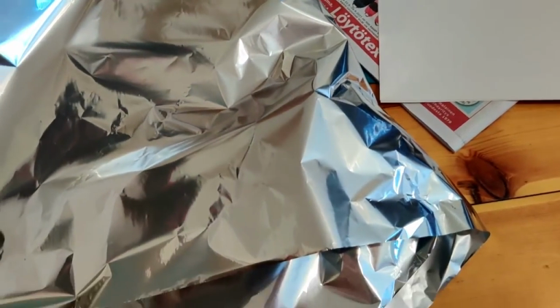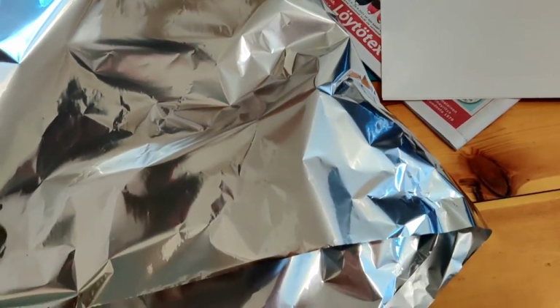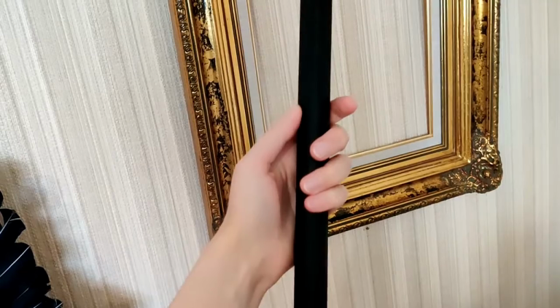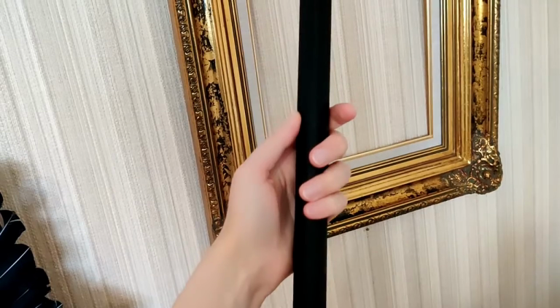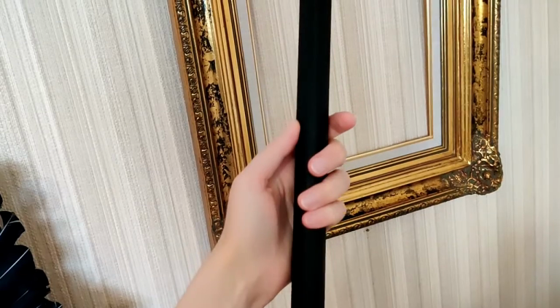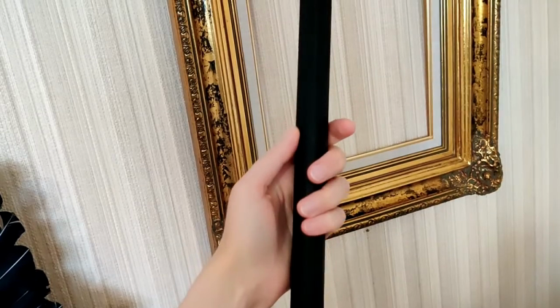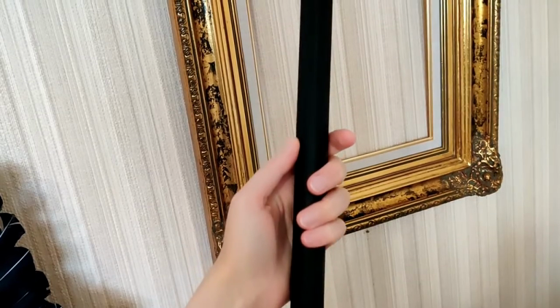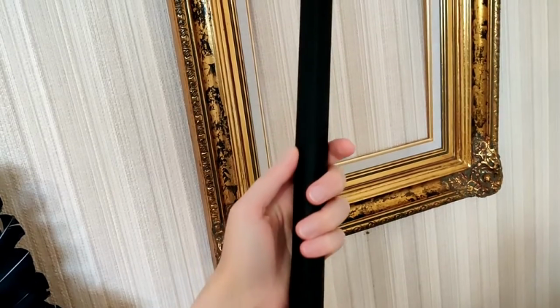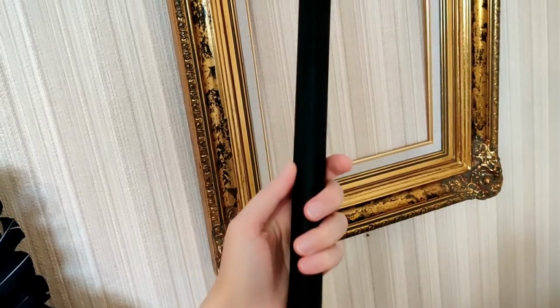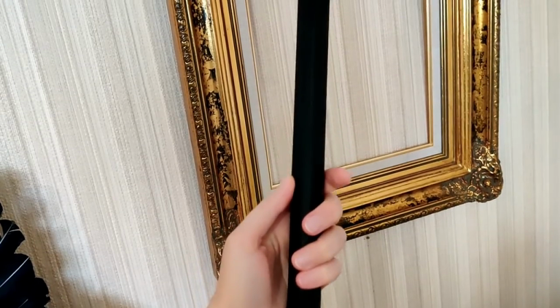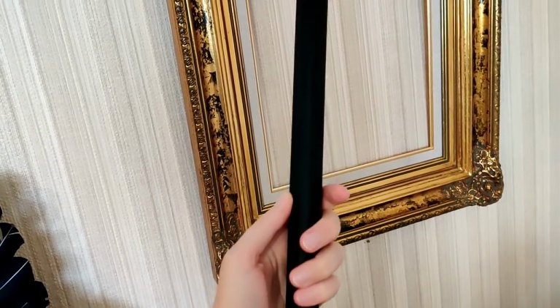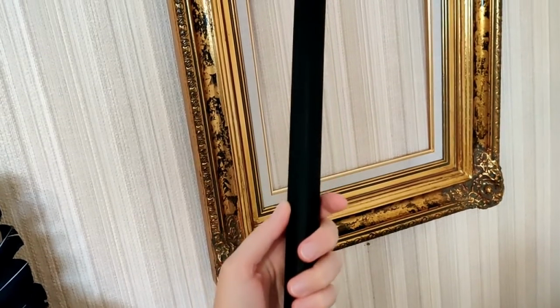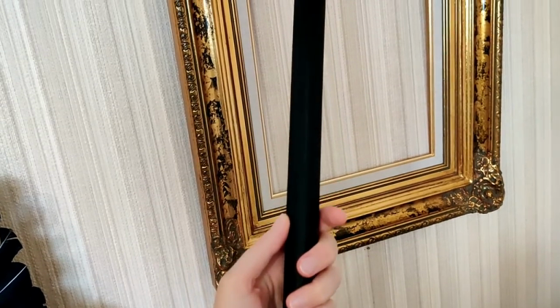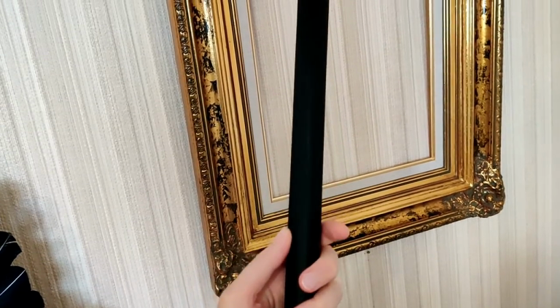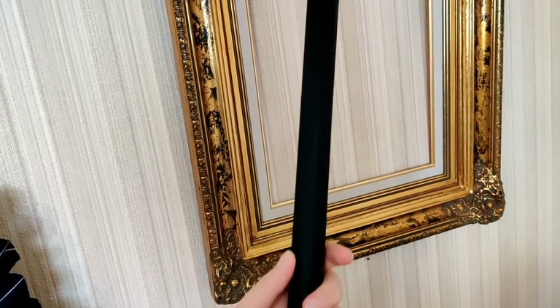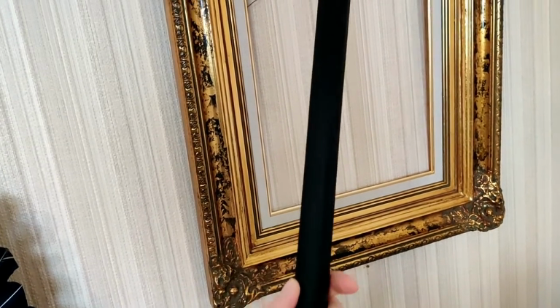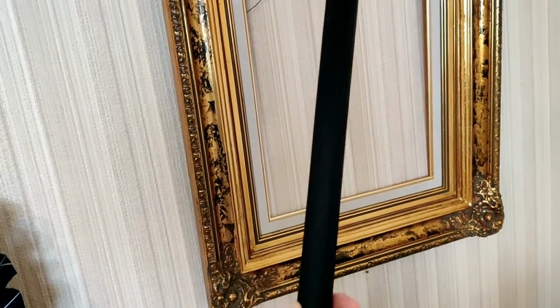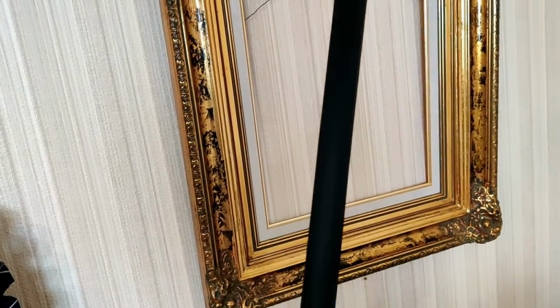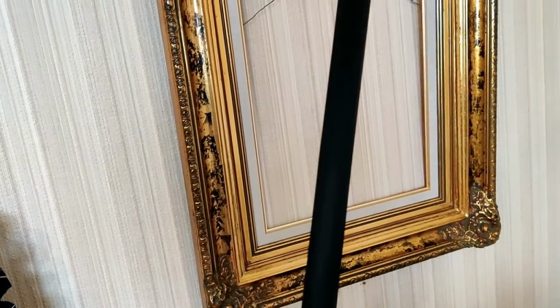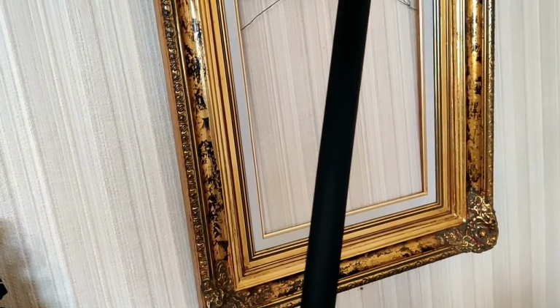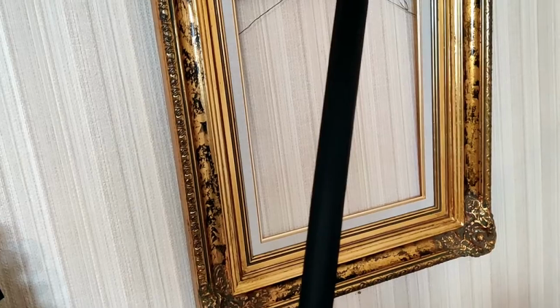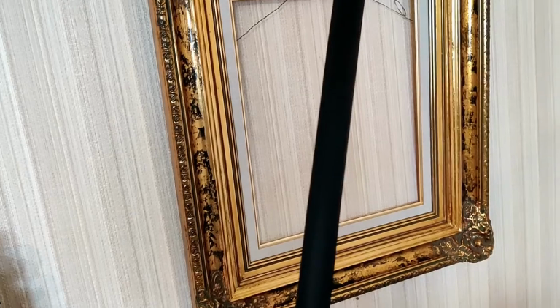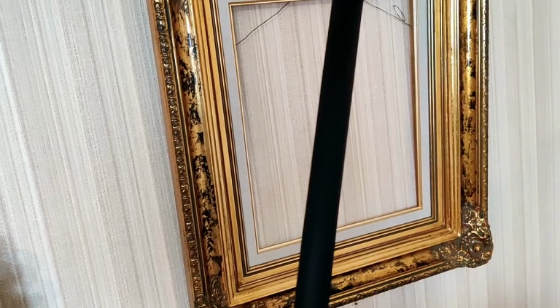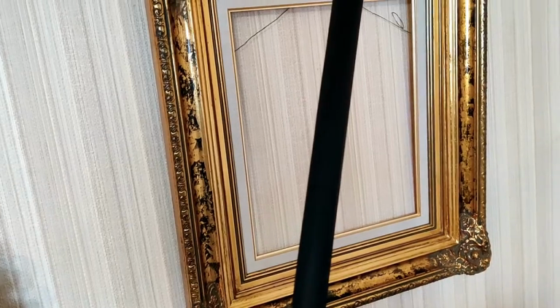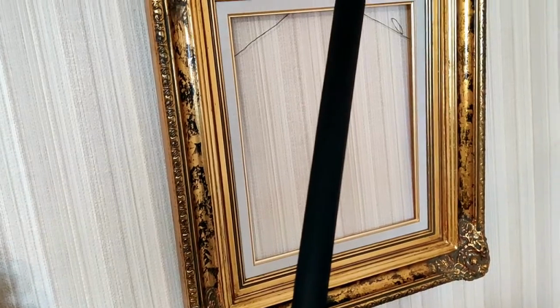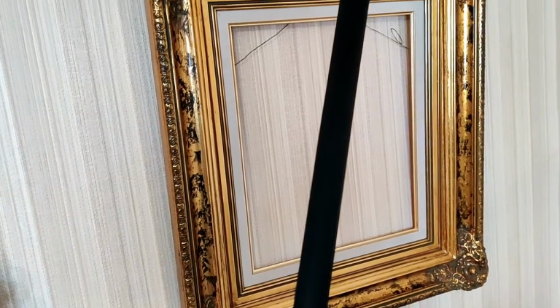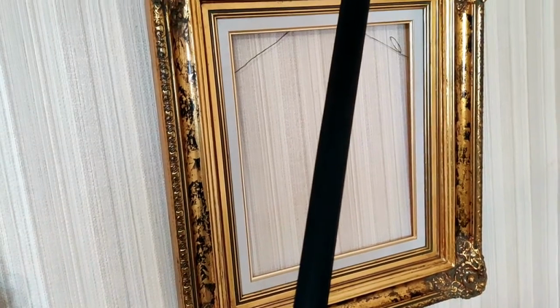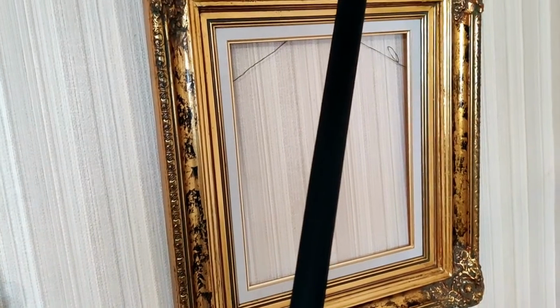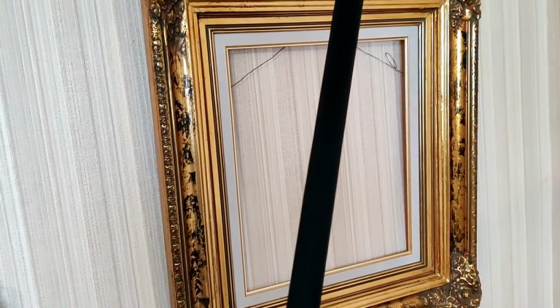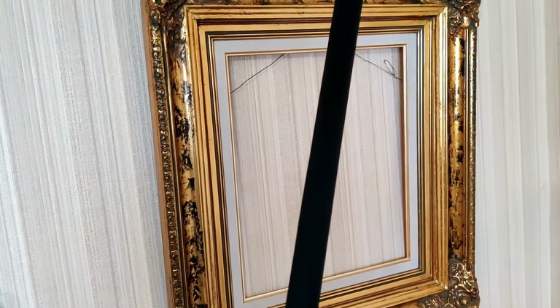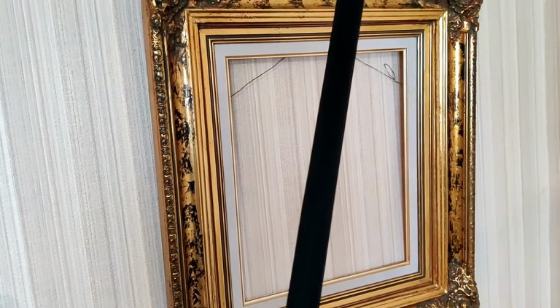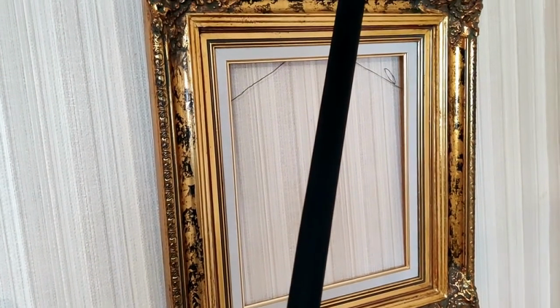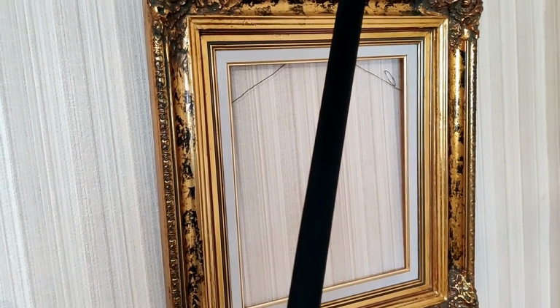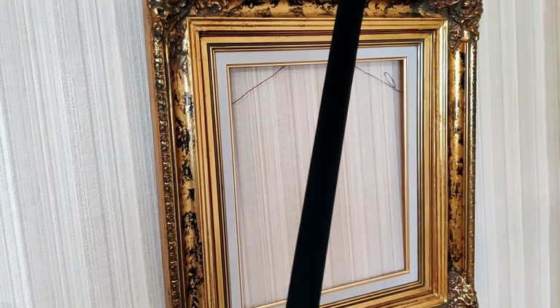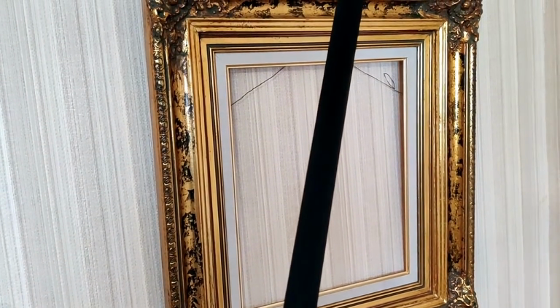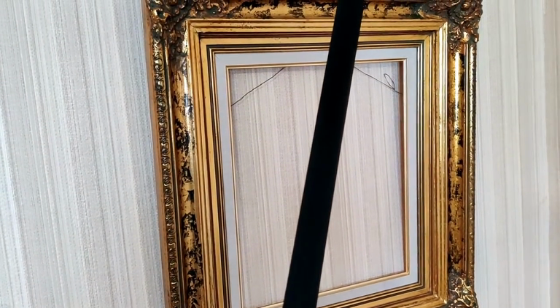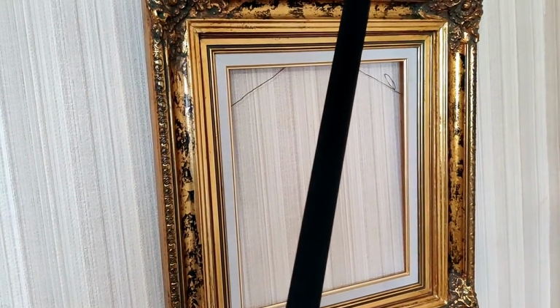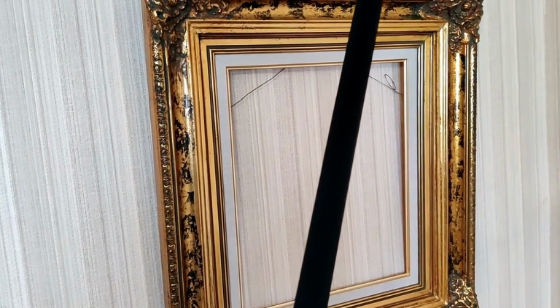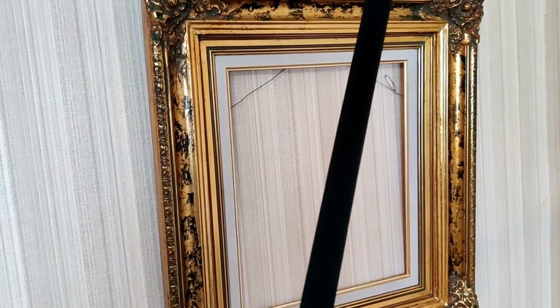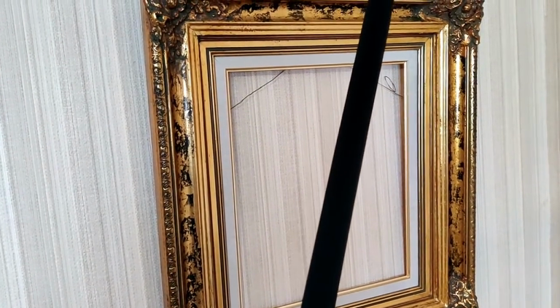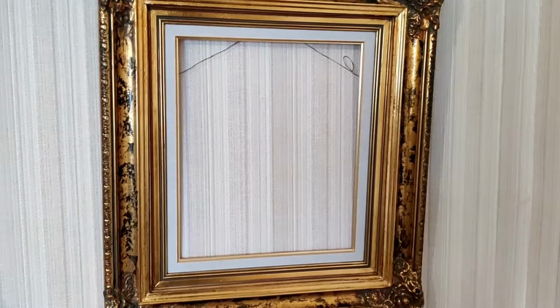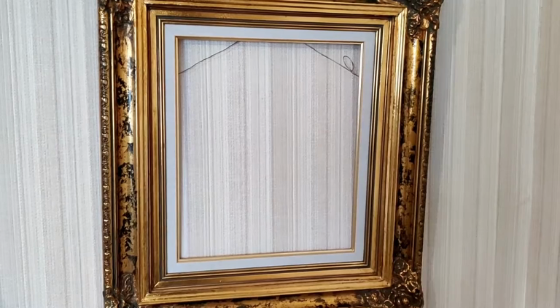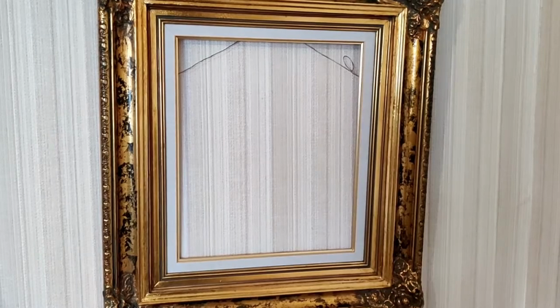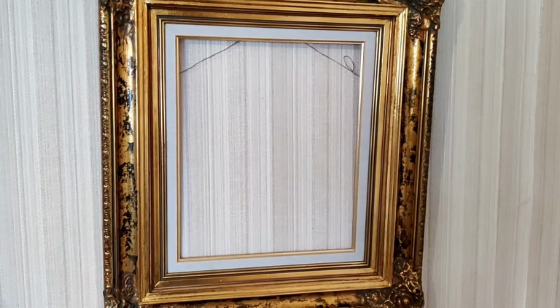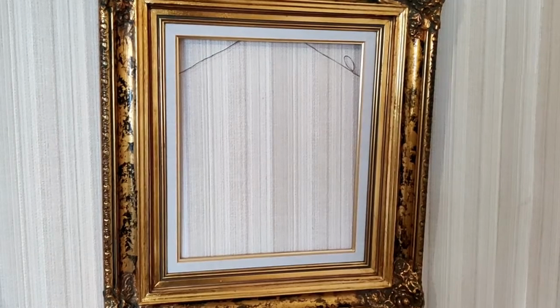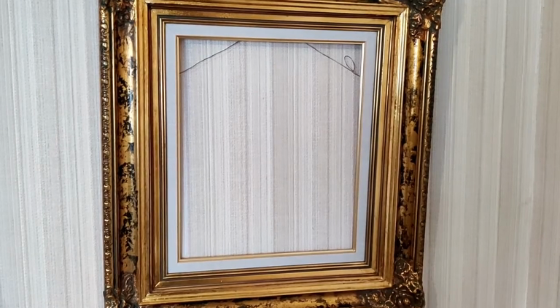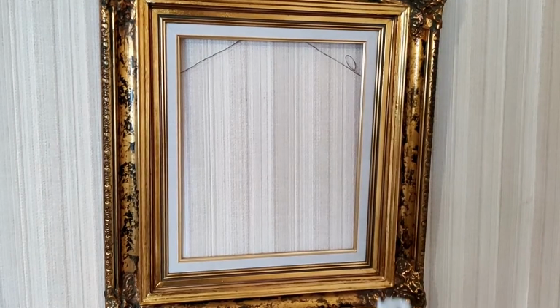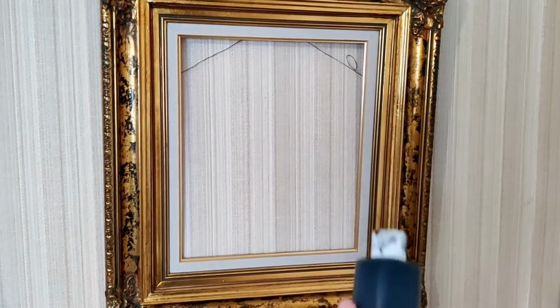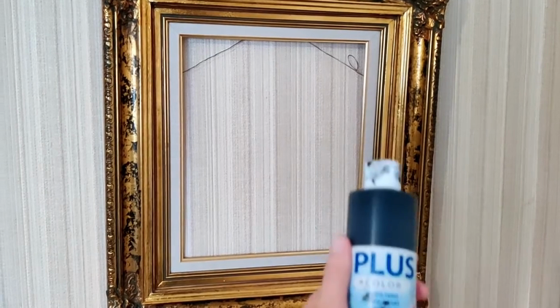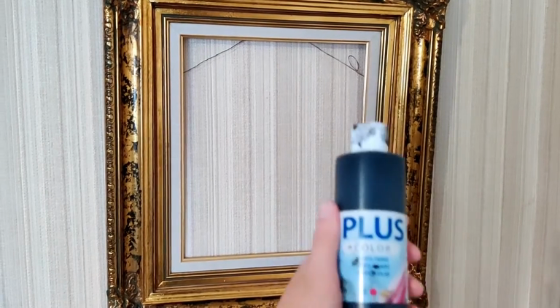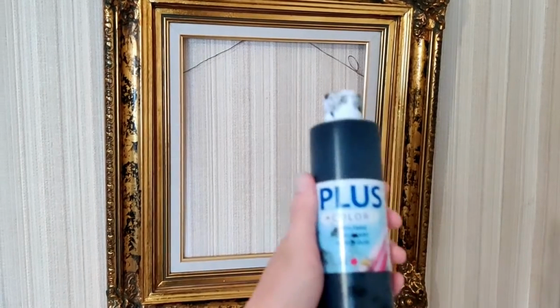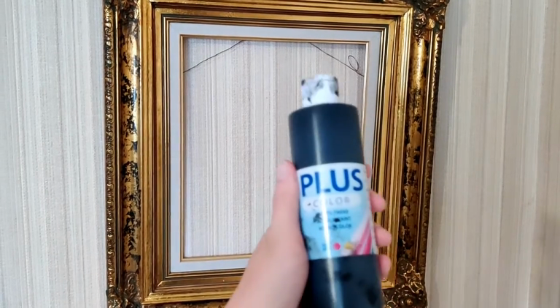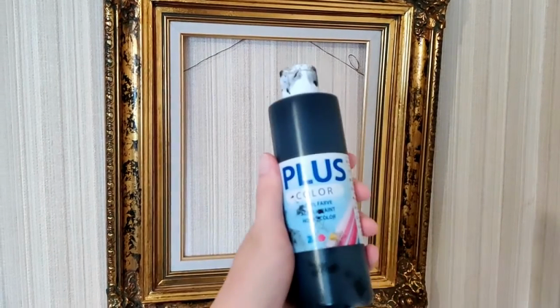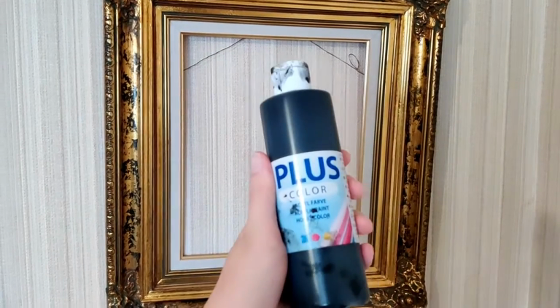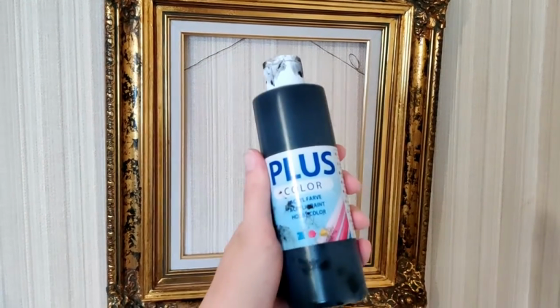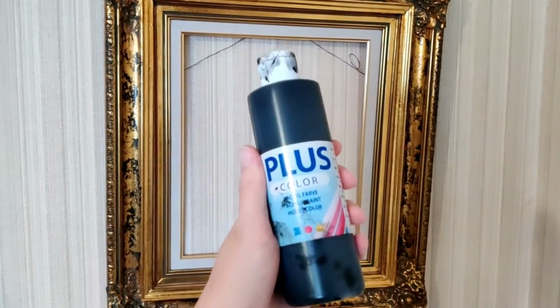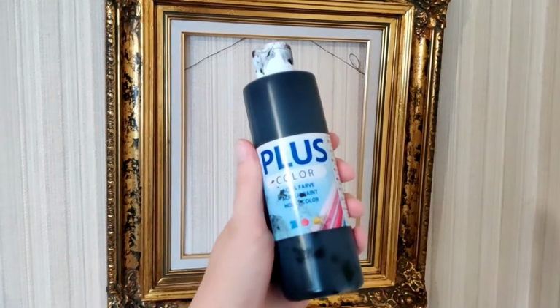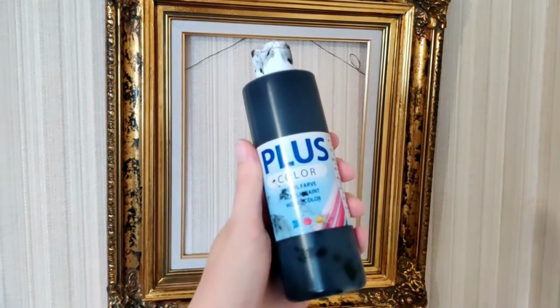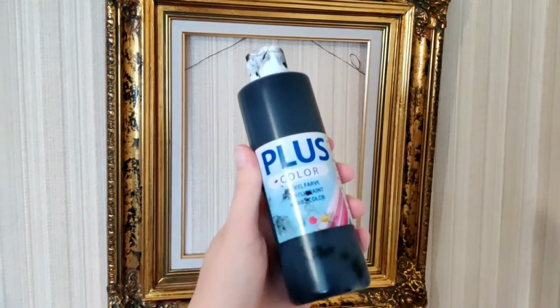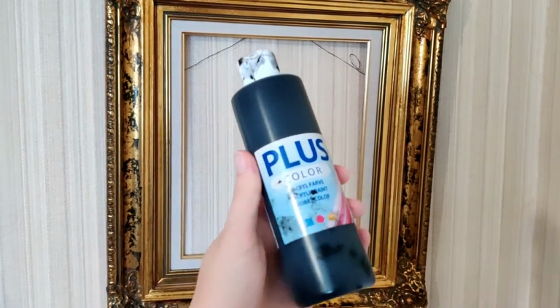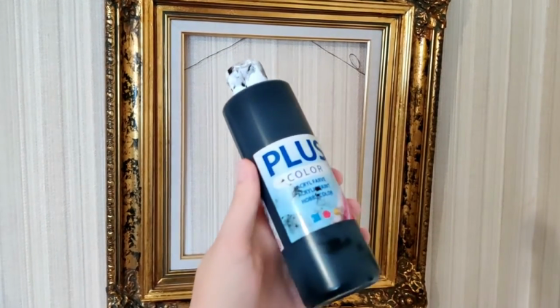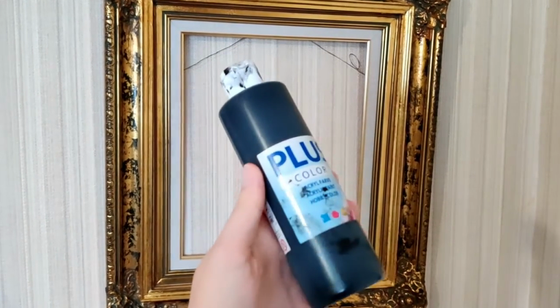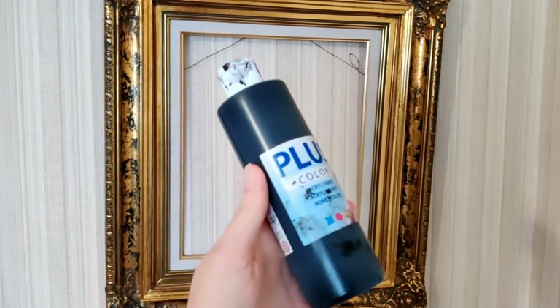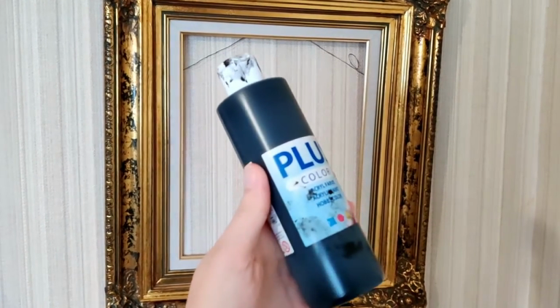I started by painting the cane part black. I used this water-based acrylic paint.